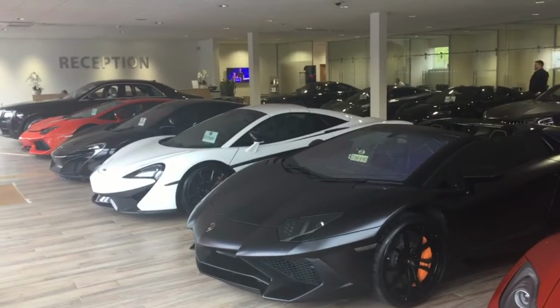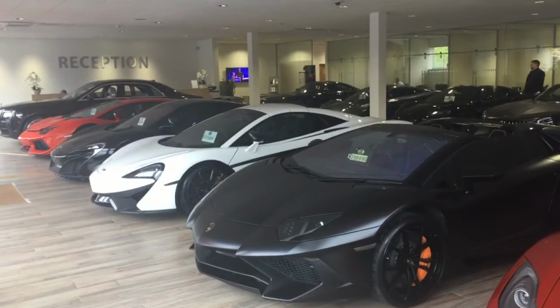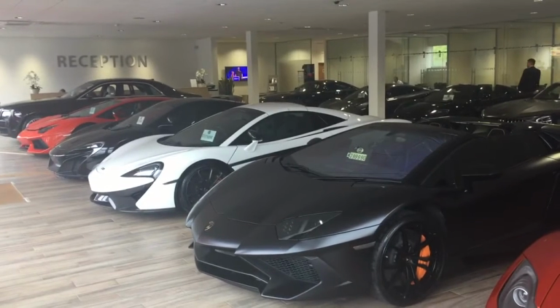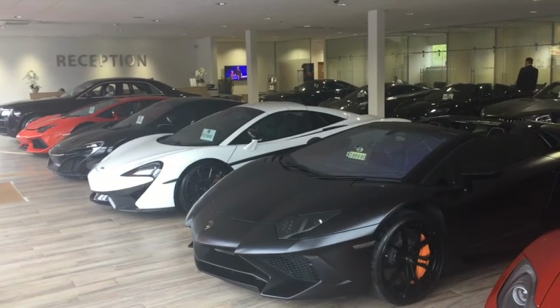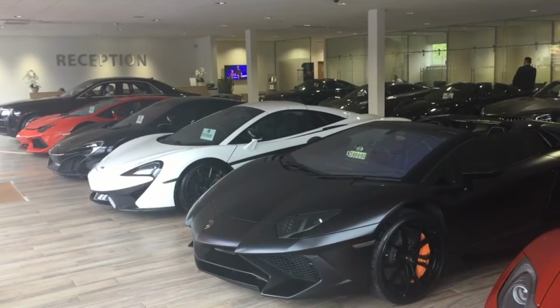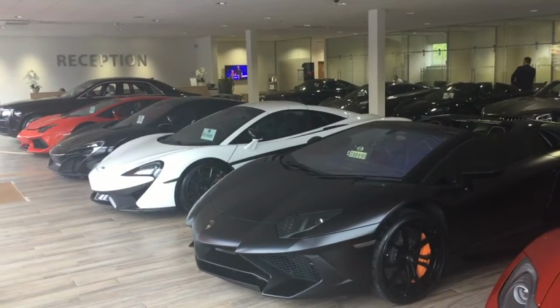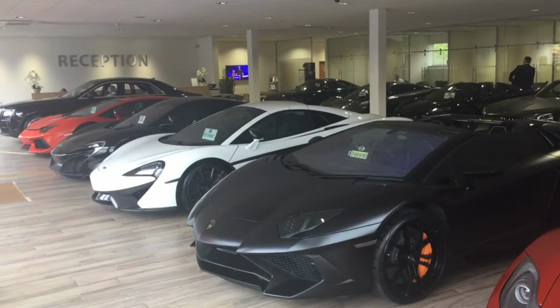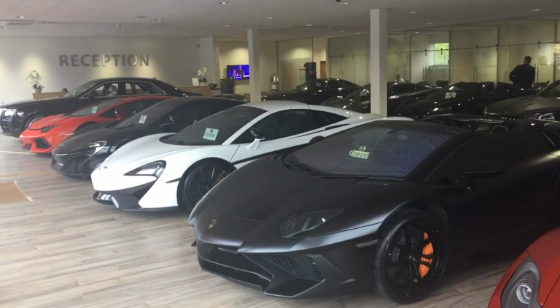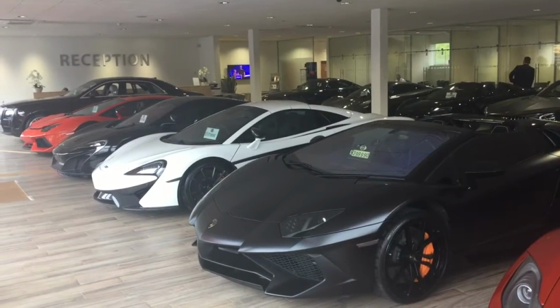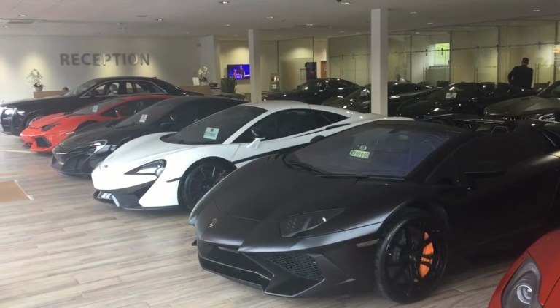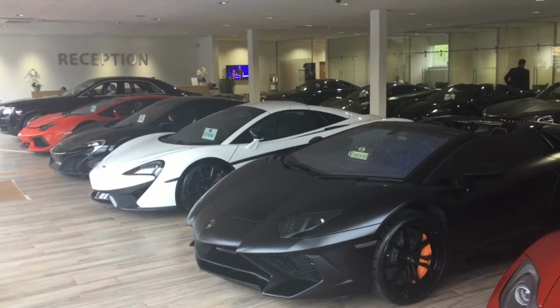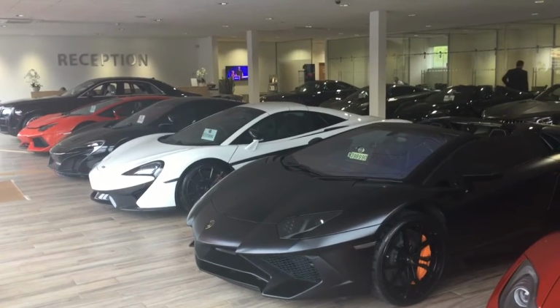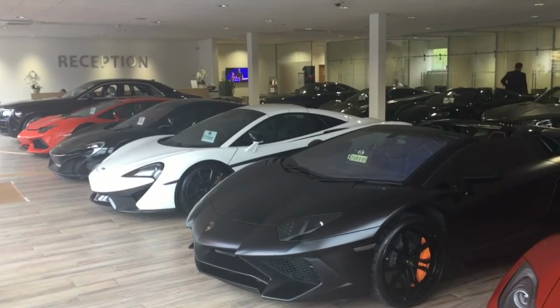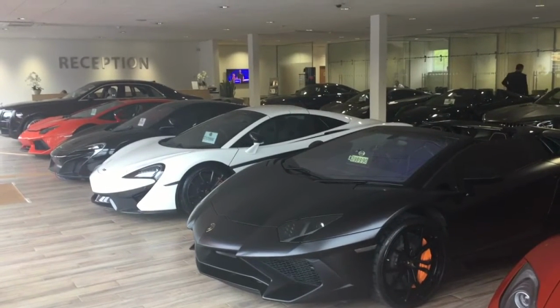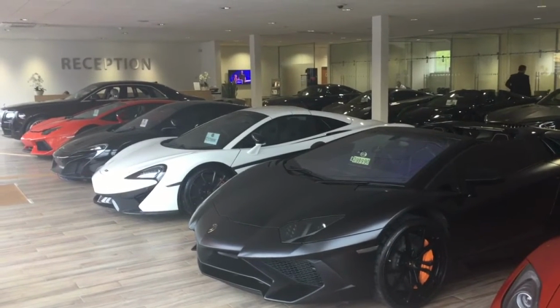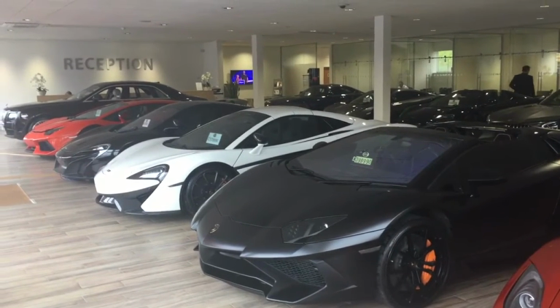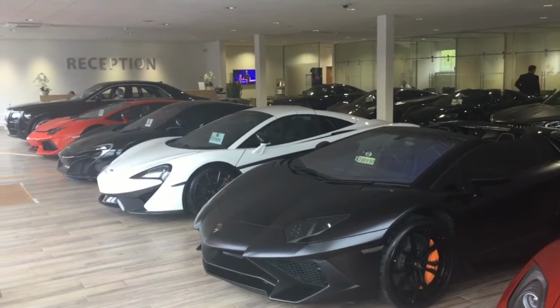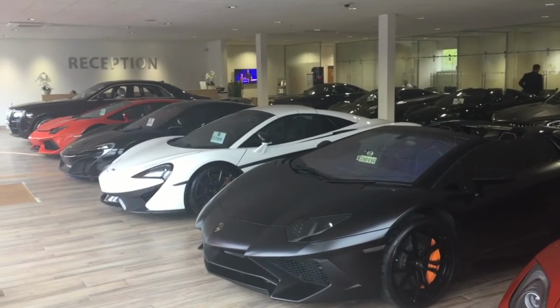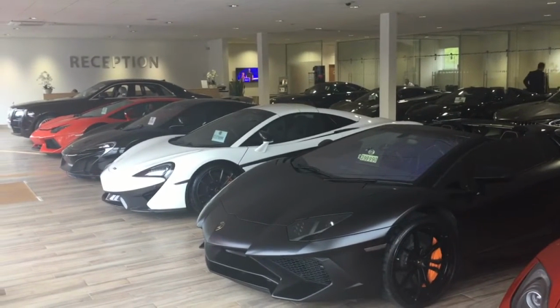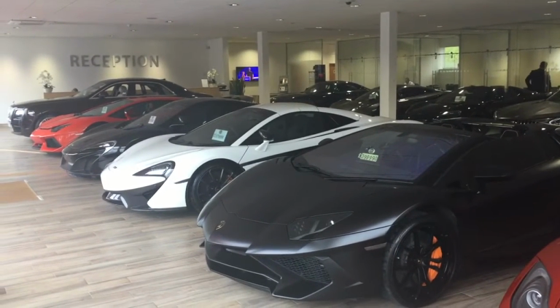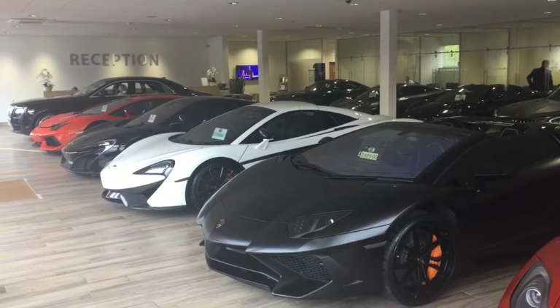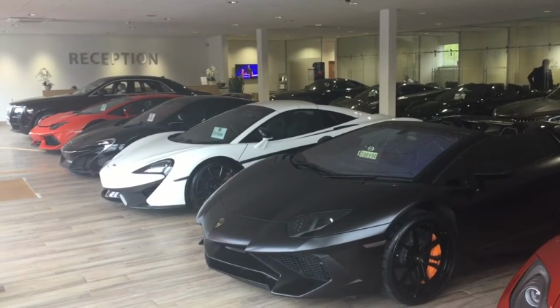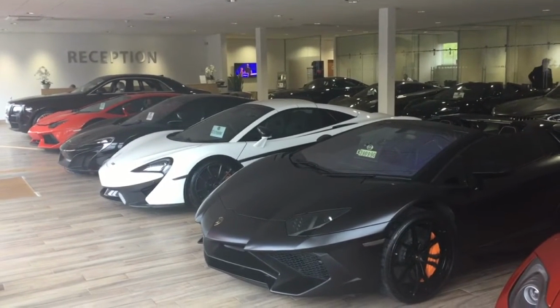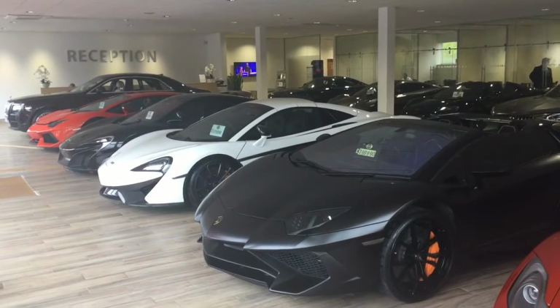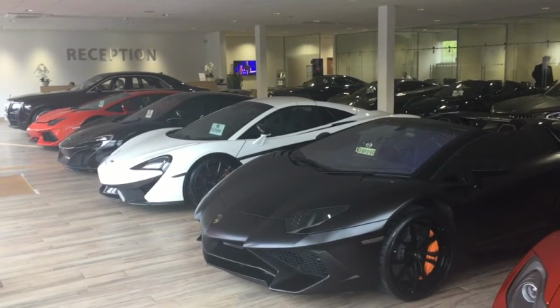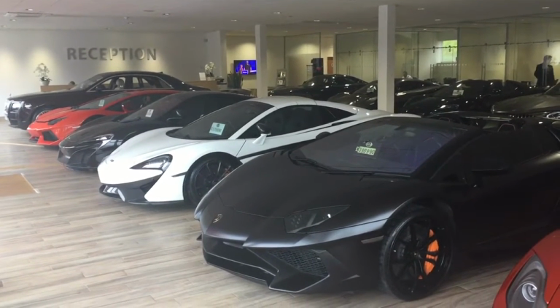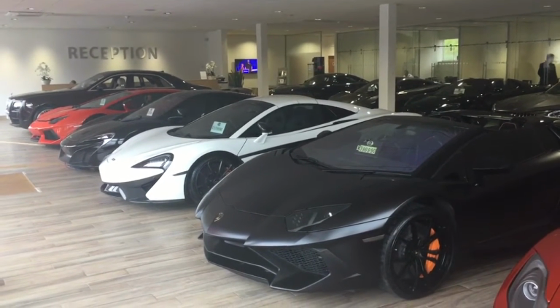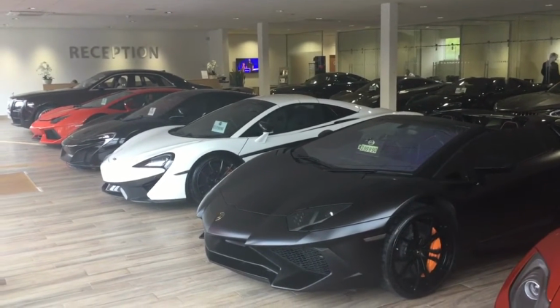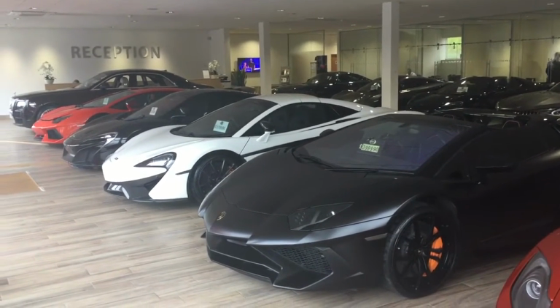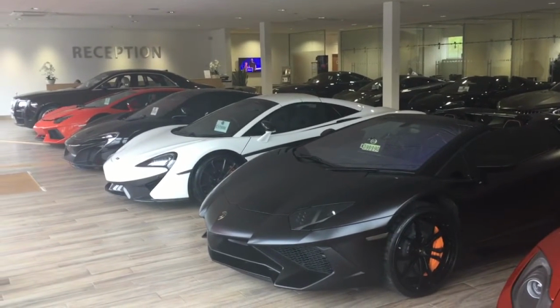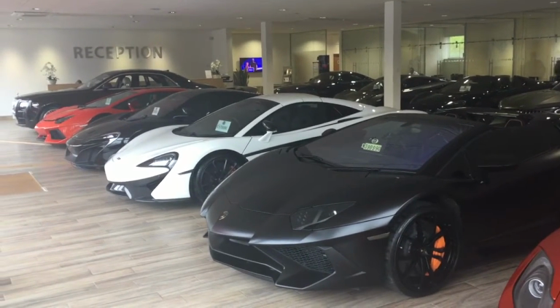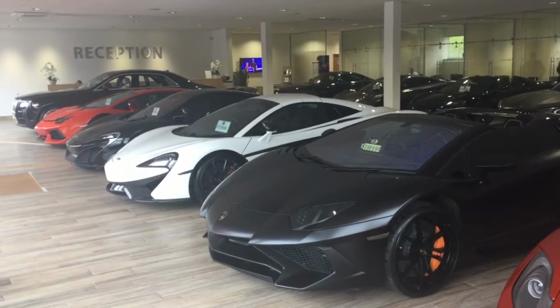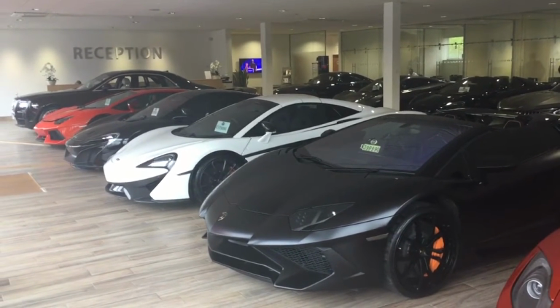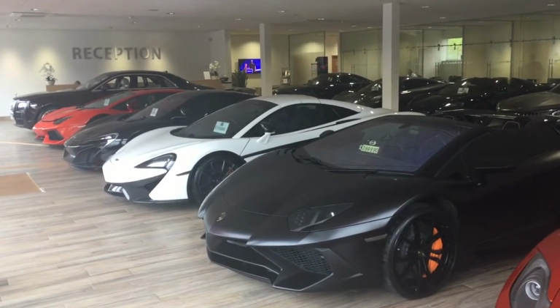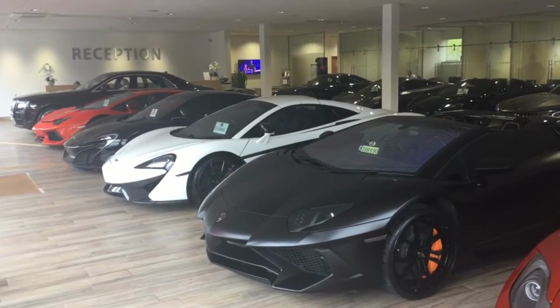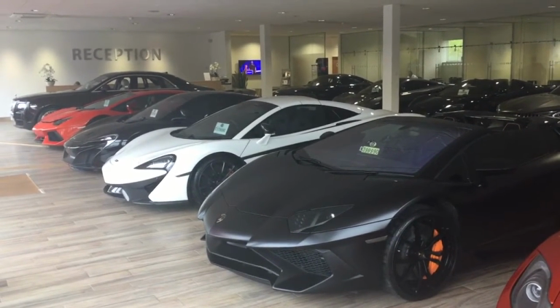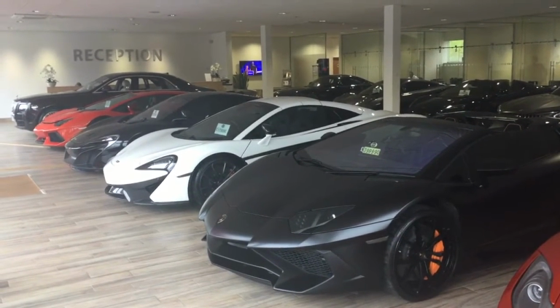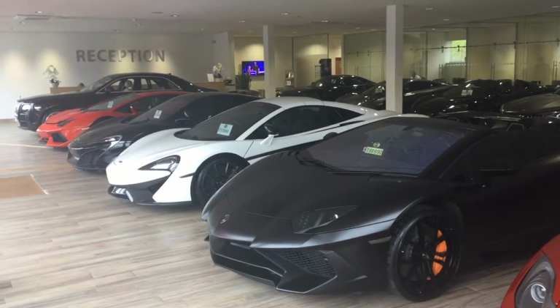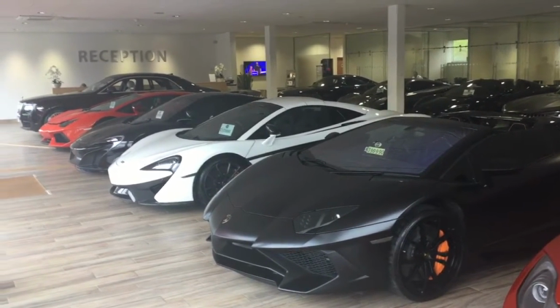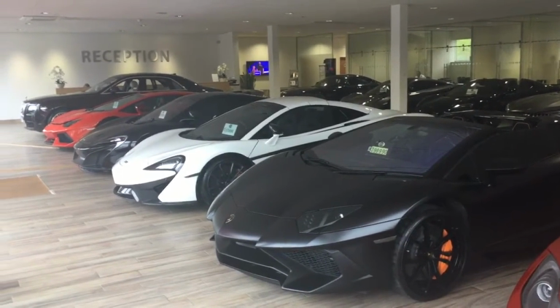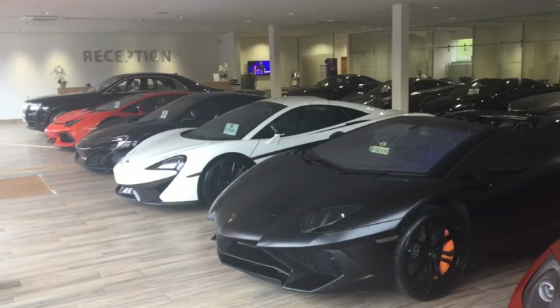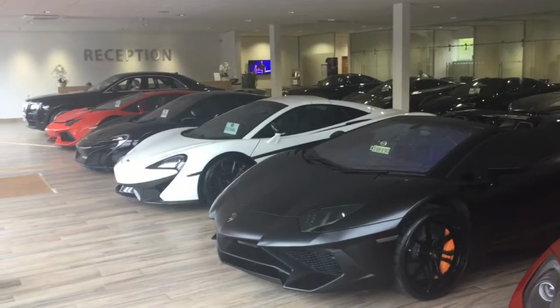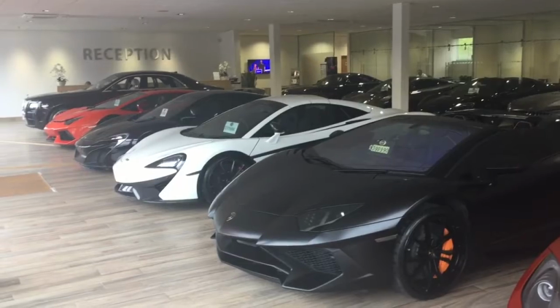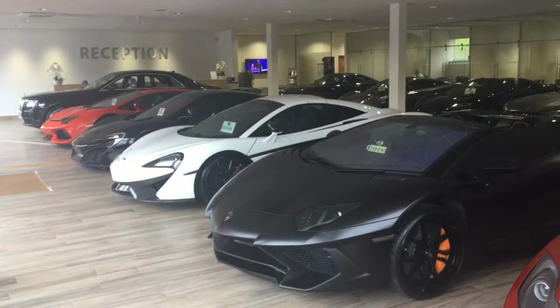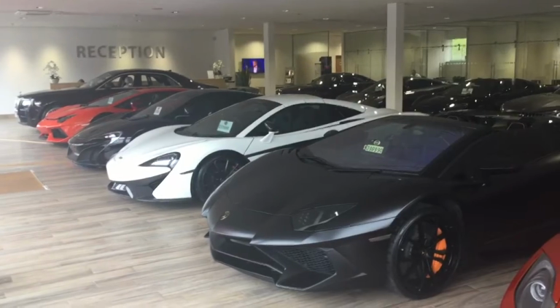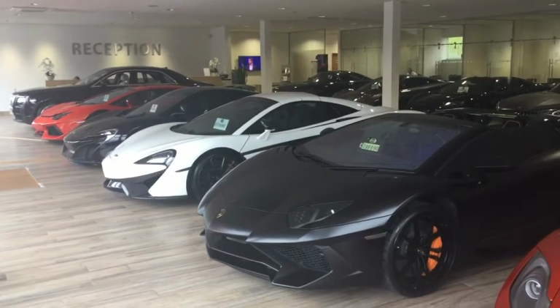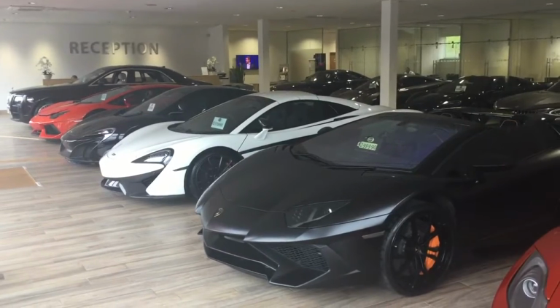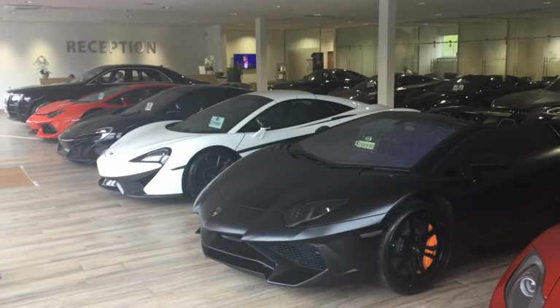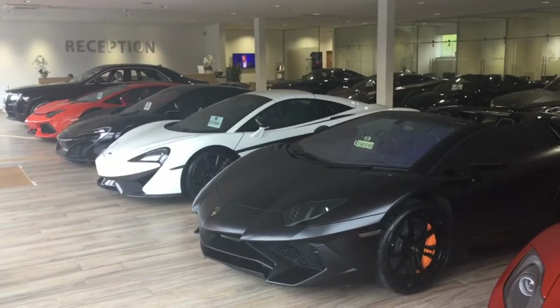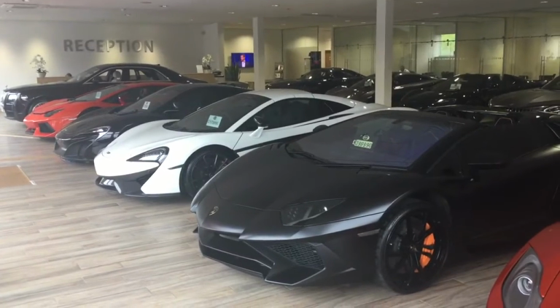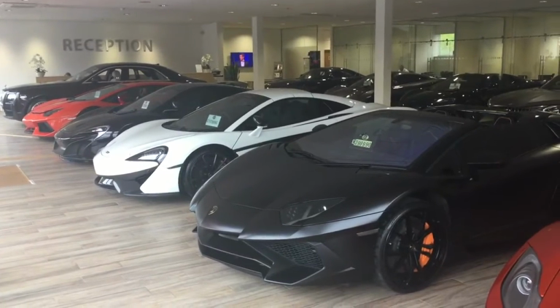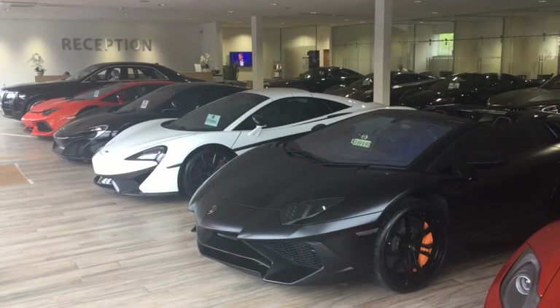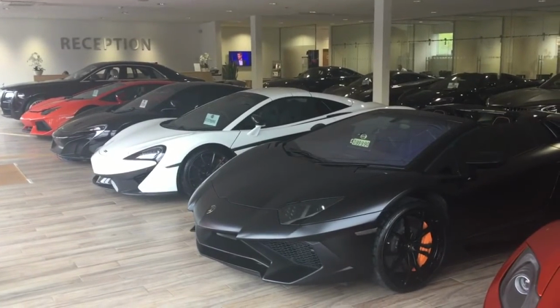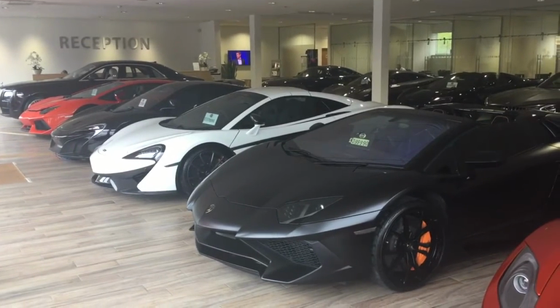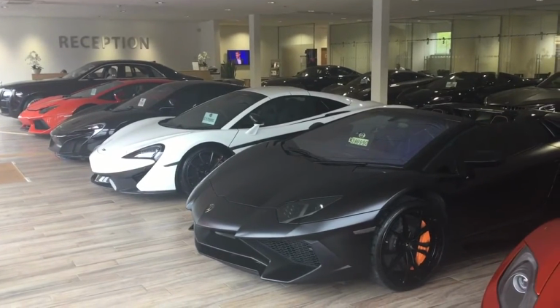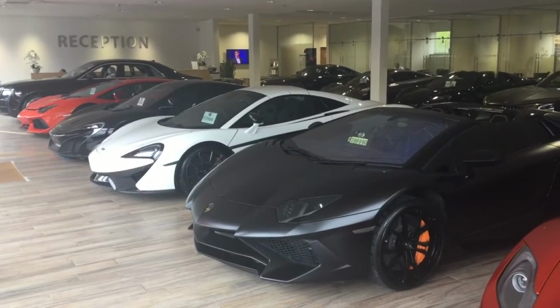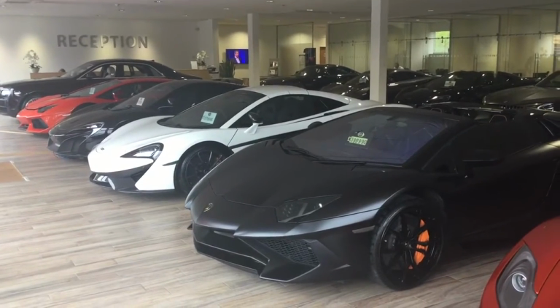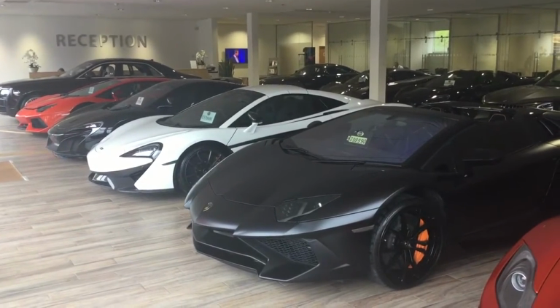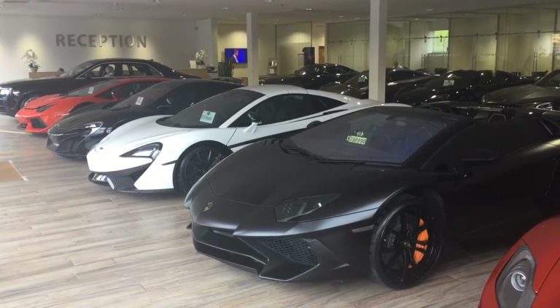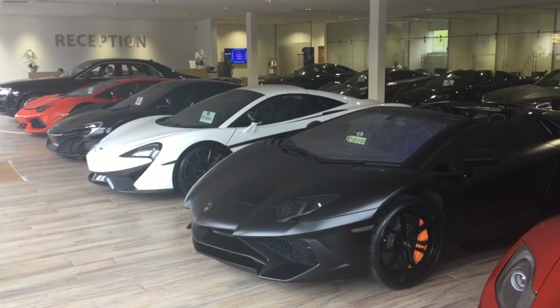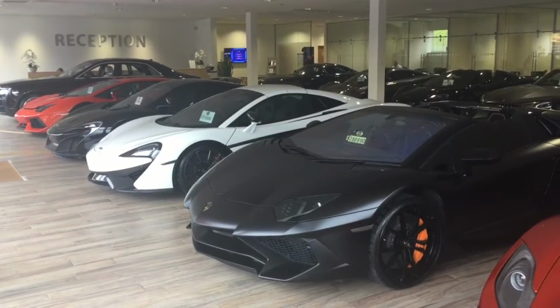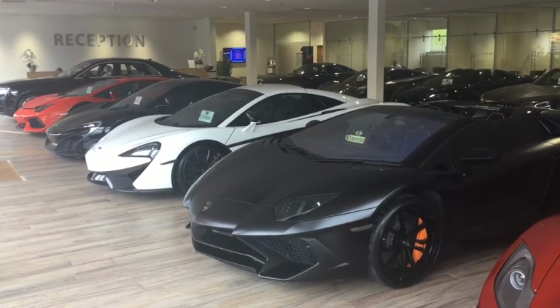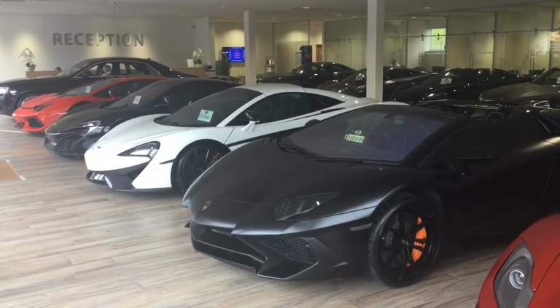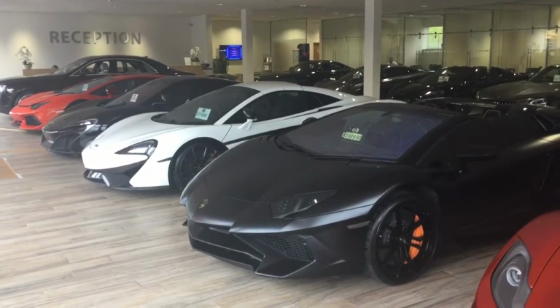Hi Jules, it's Harry at GCMotors. Just going to do you a quick video of the Porsche 911 Turbo Cabriolet.